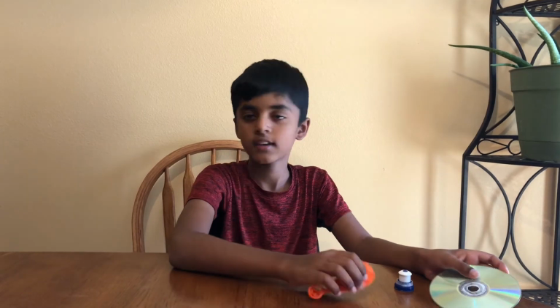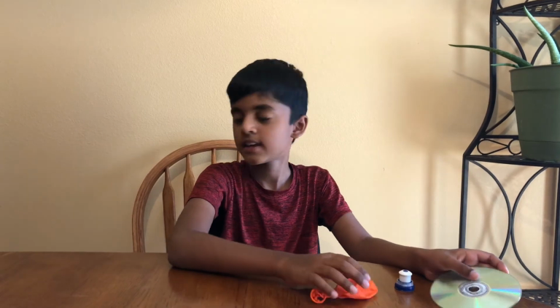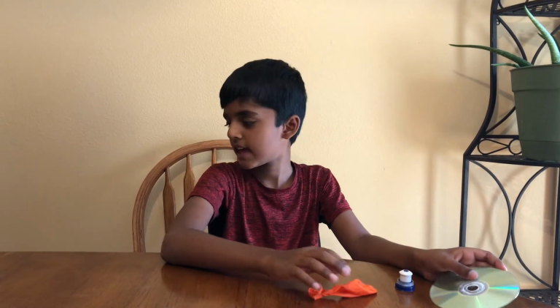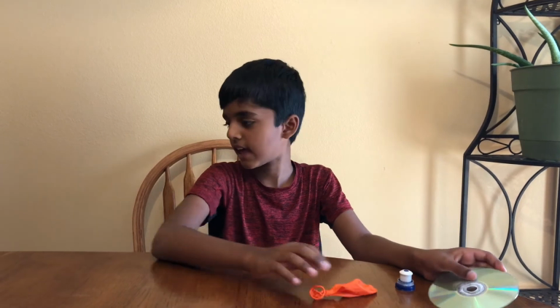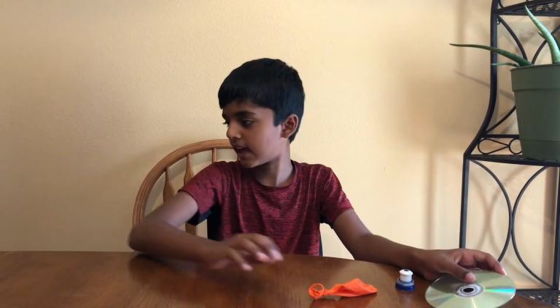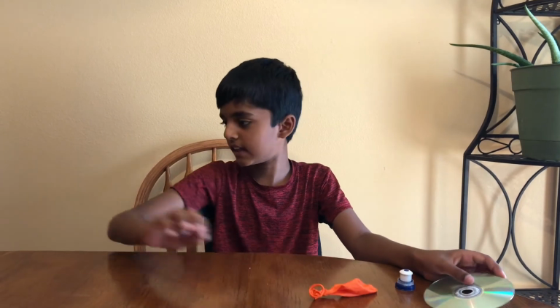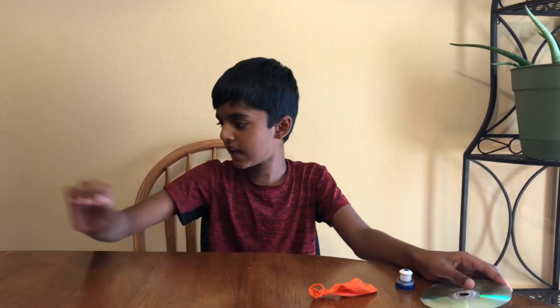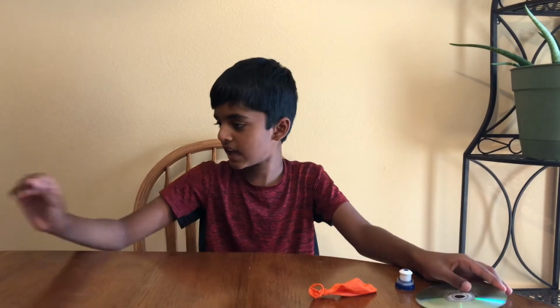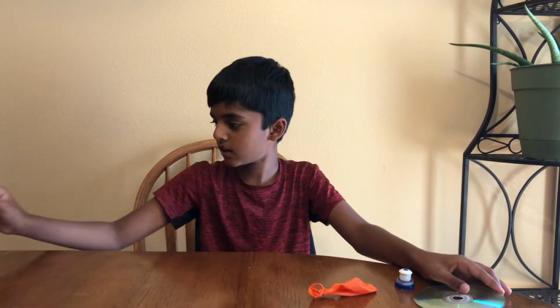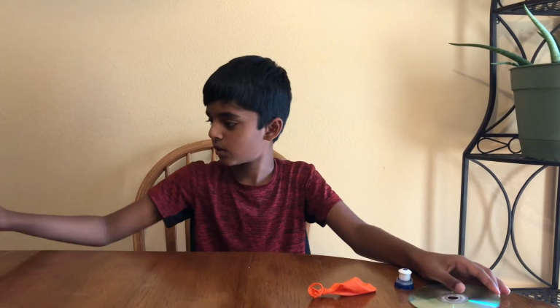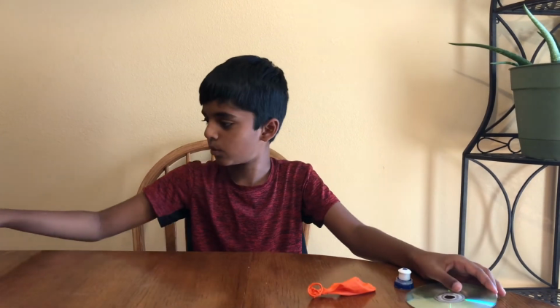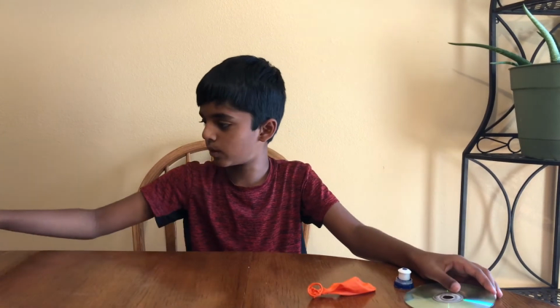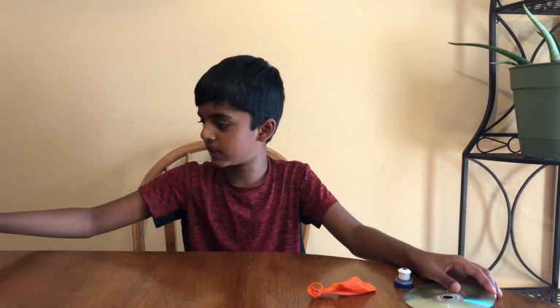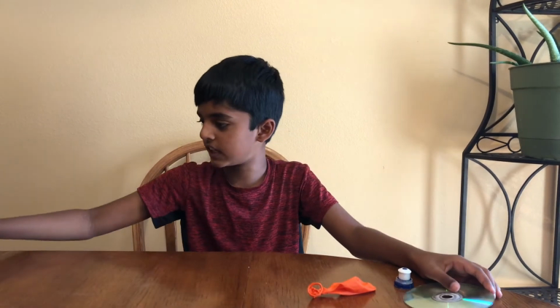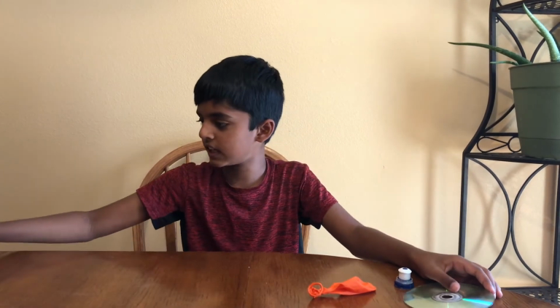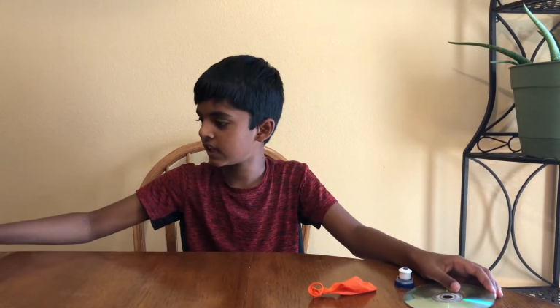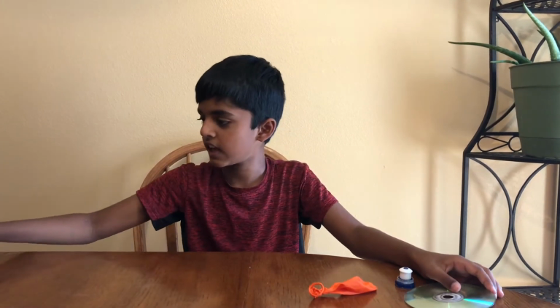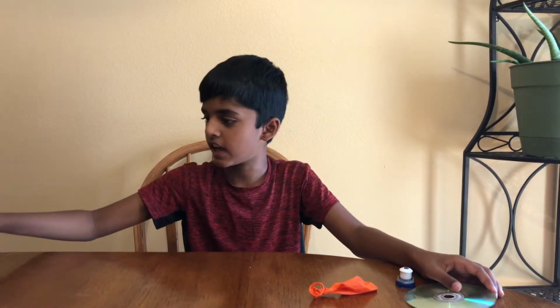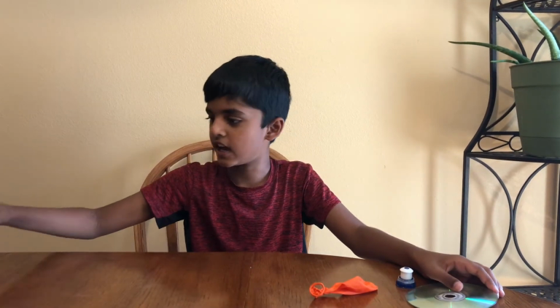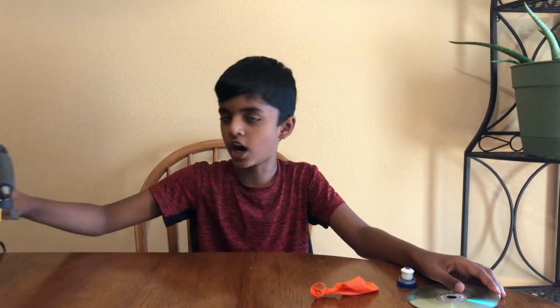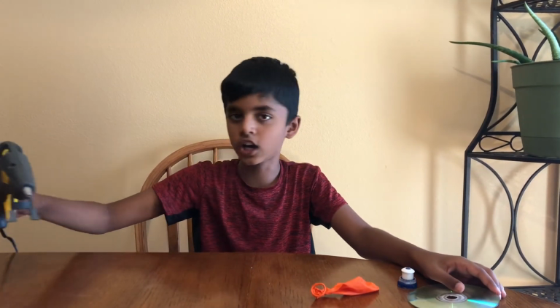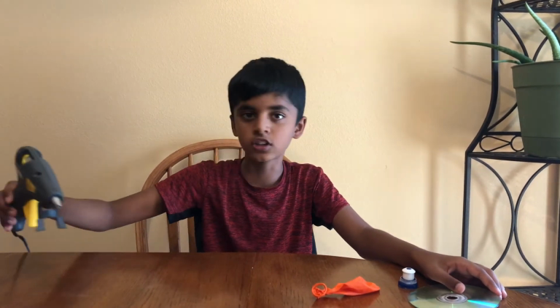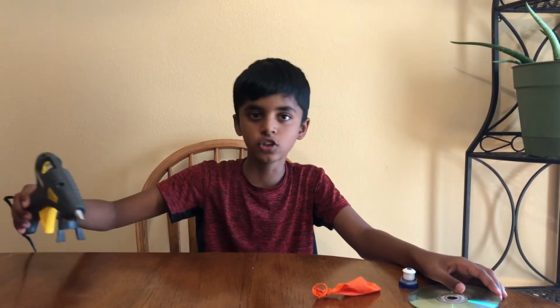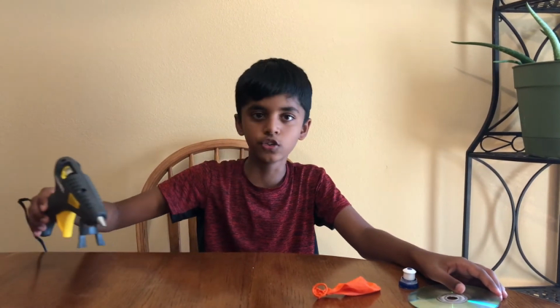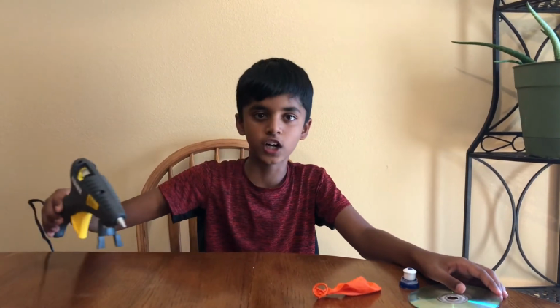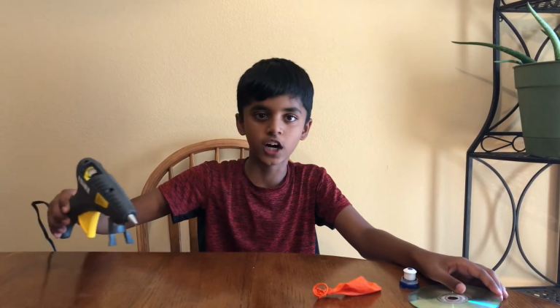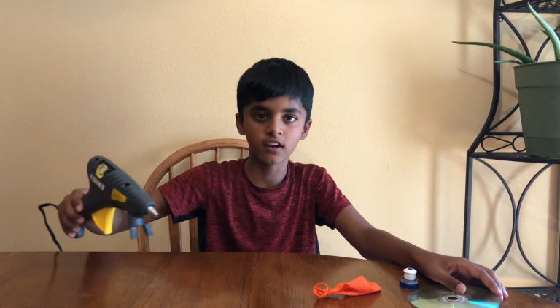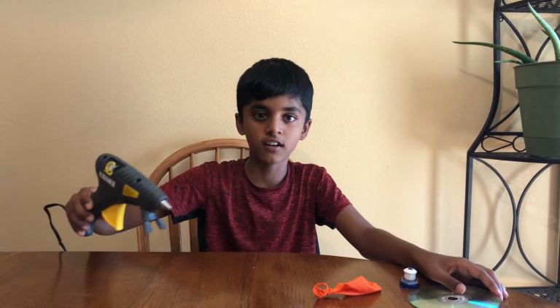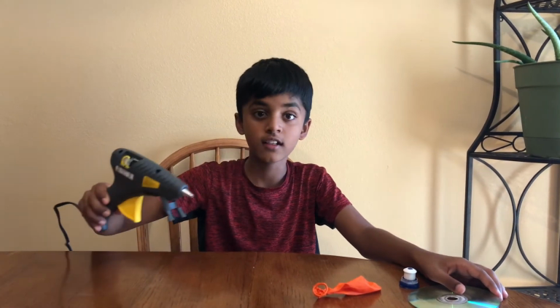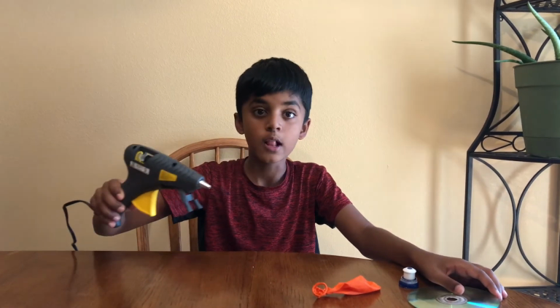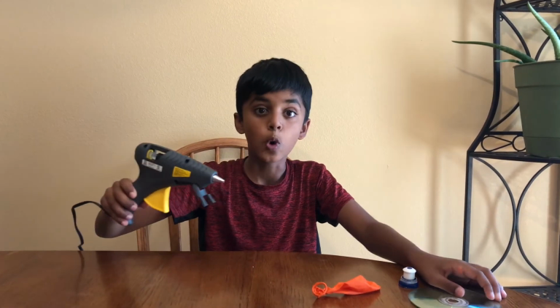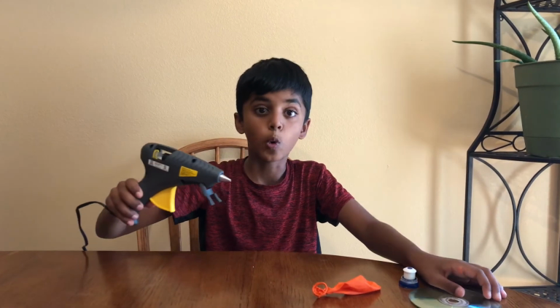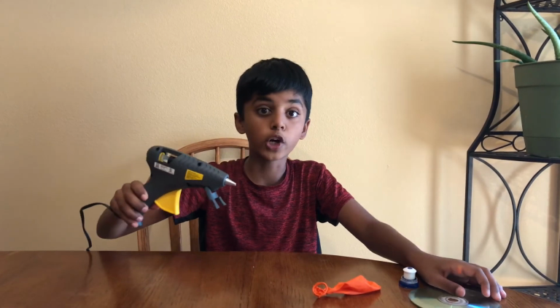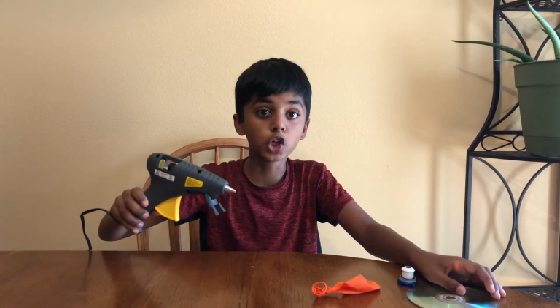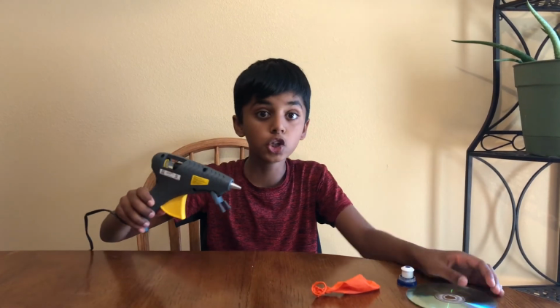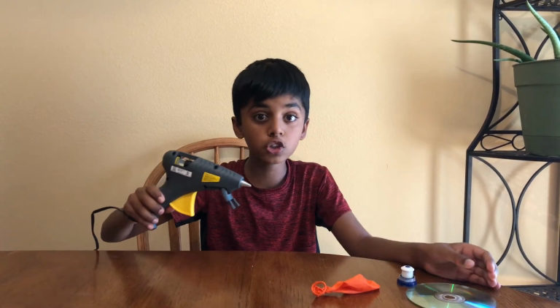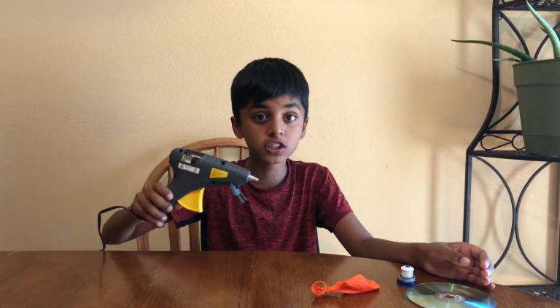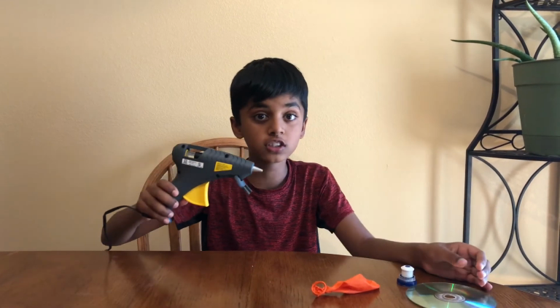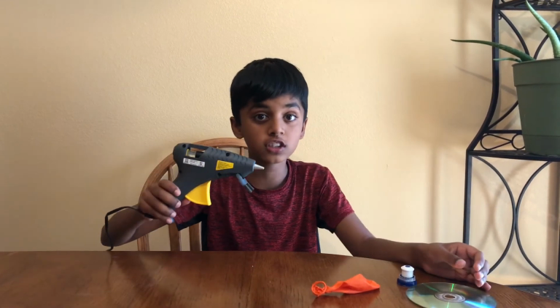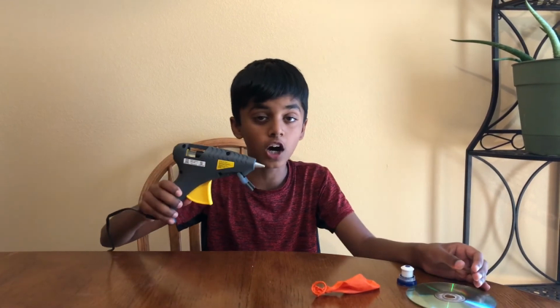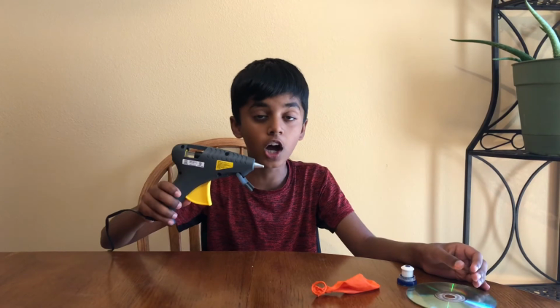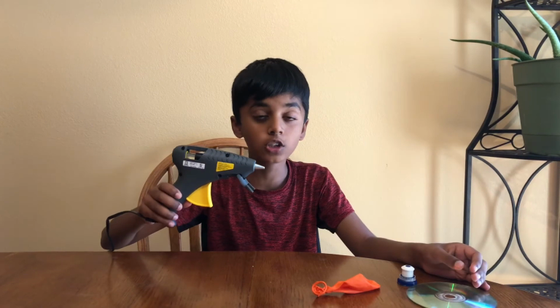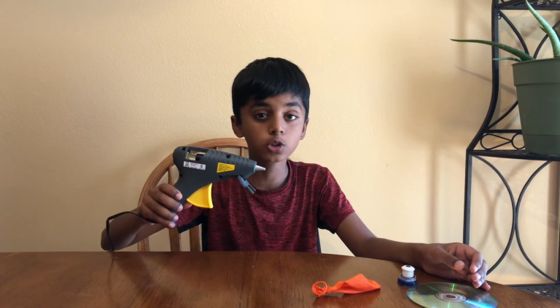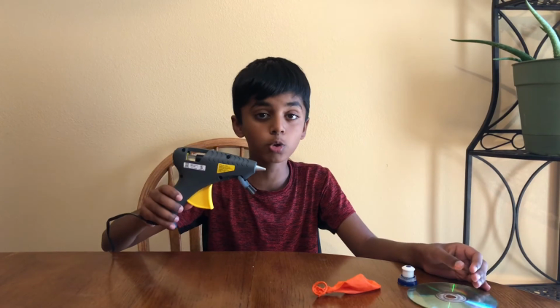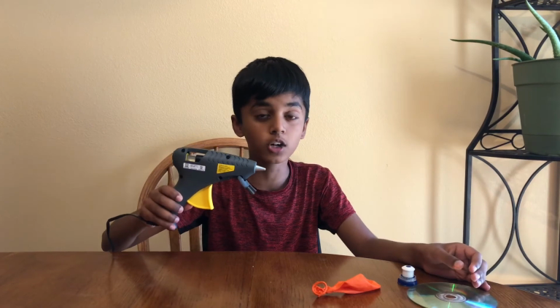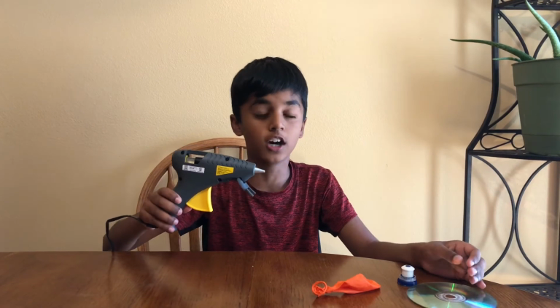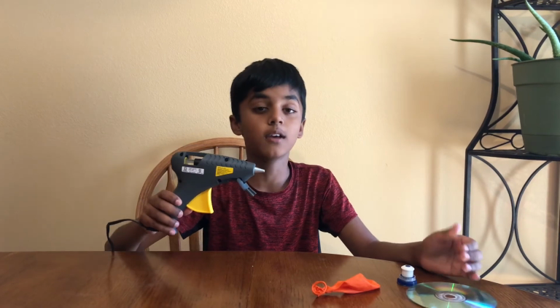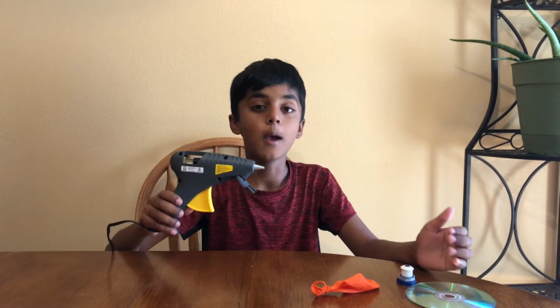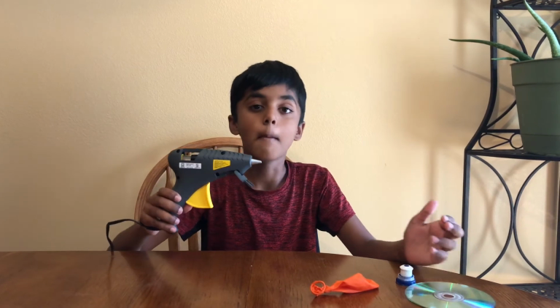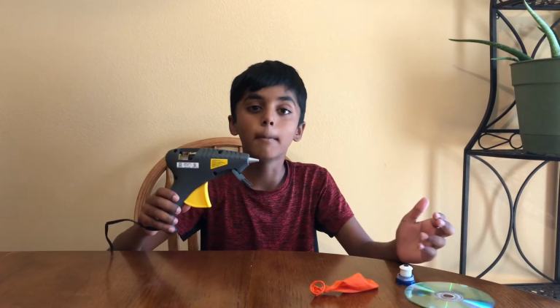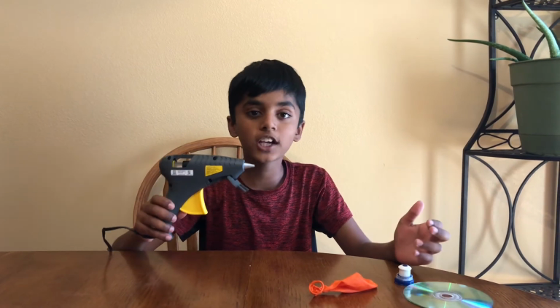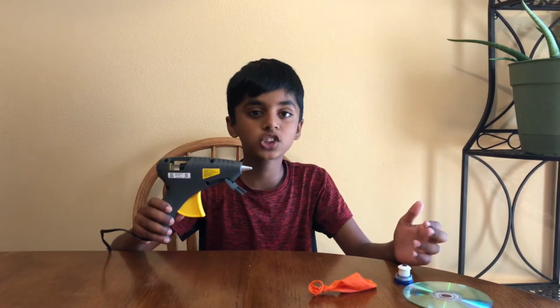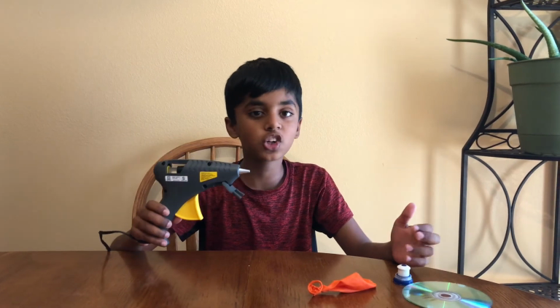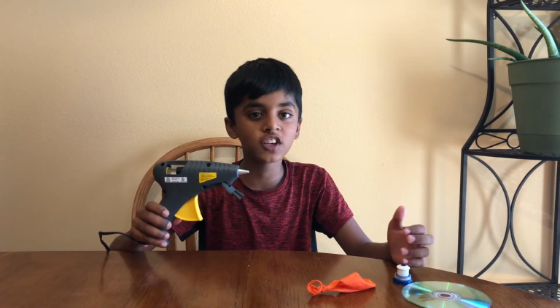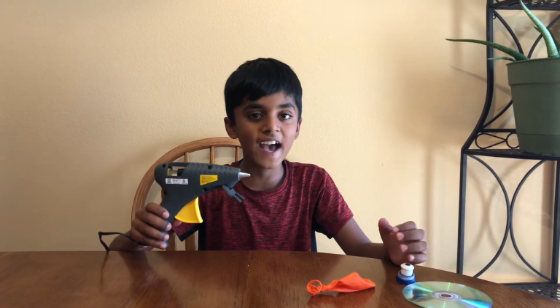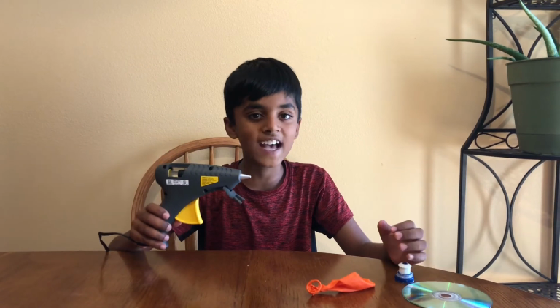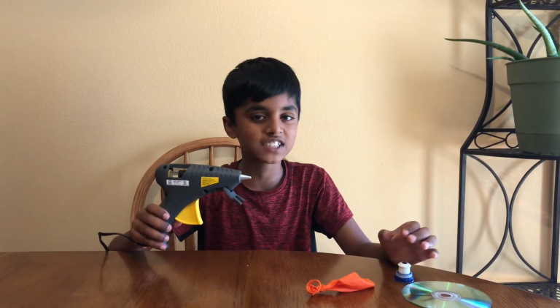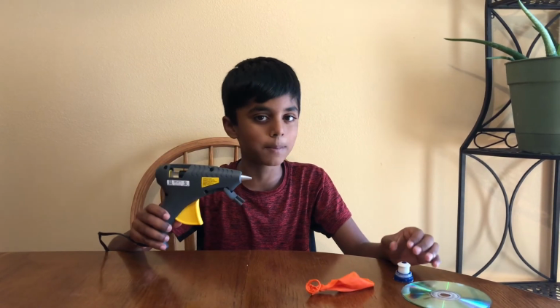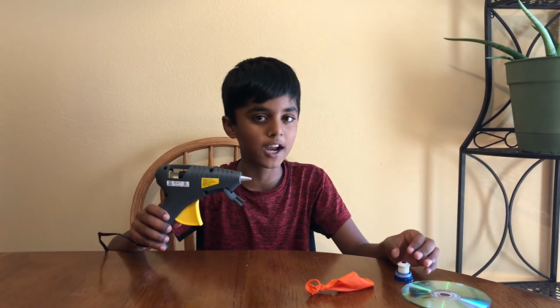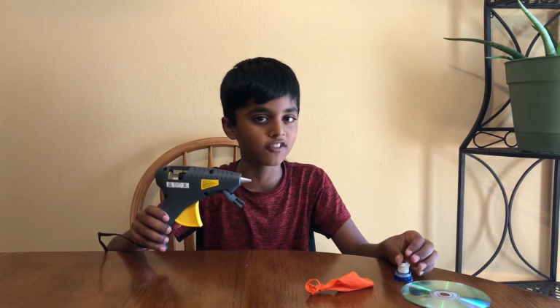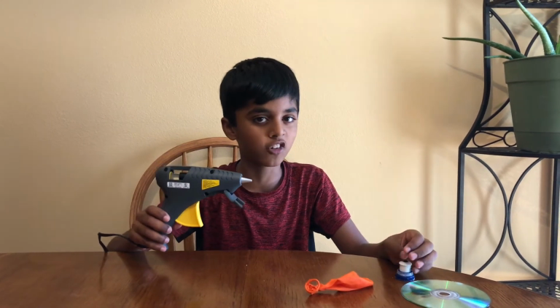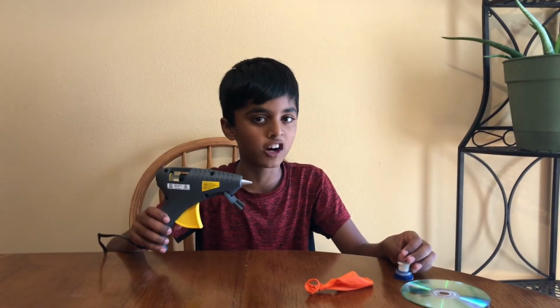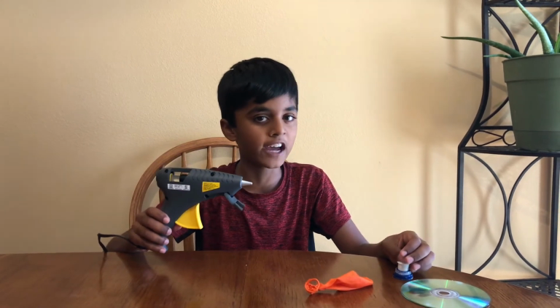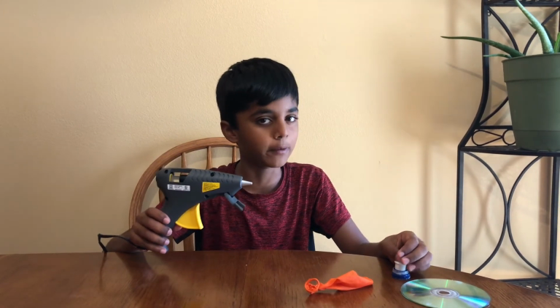And then we need a hot glue gun. When you're using the hot glue gun, make sure you ask a parent for help.